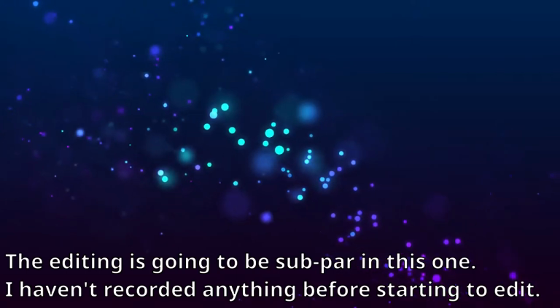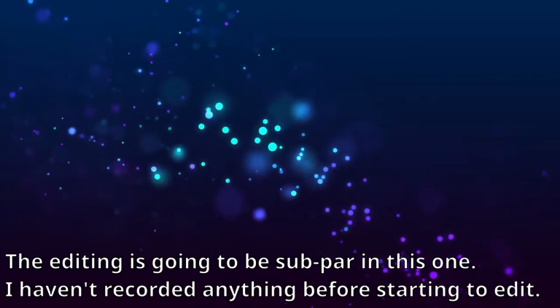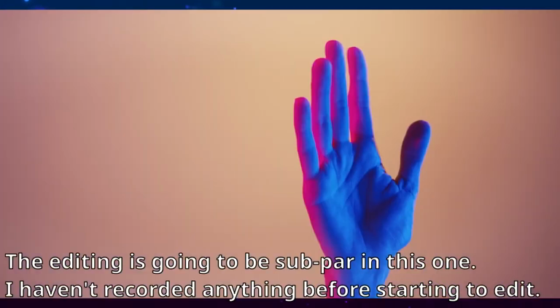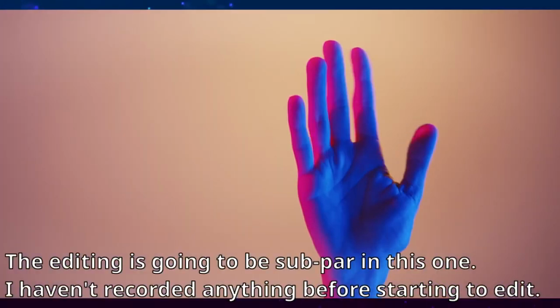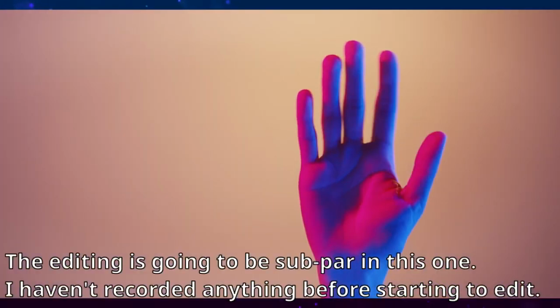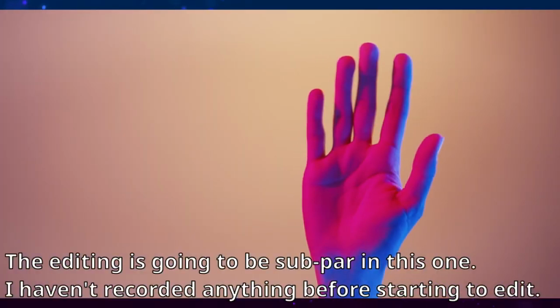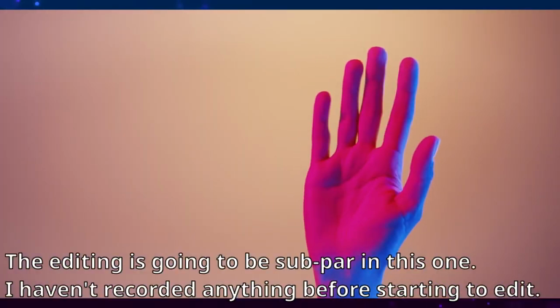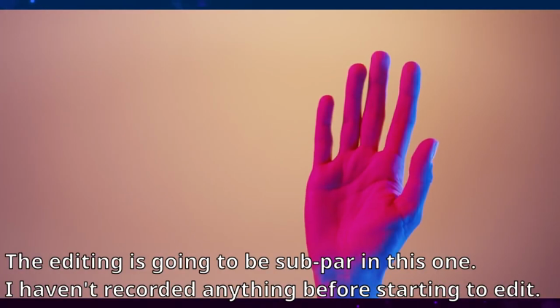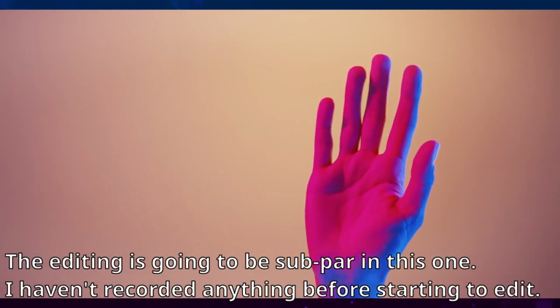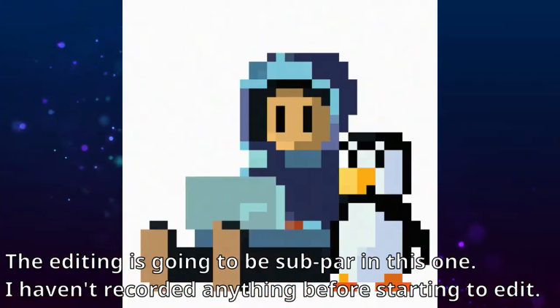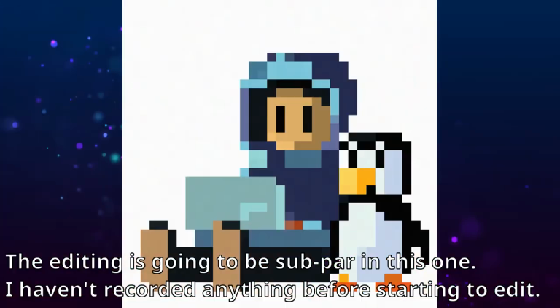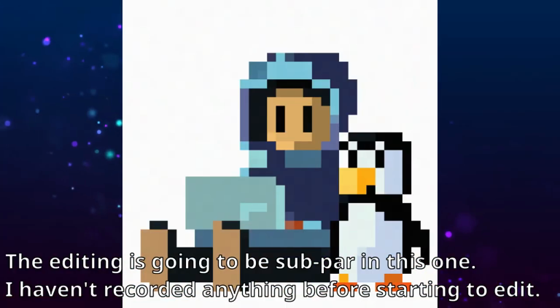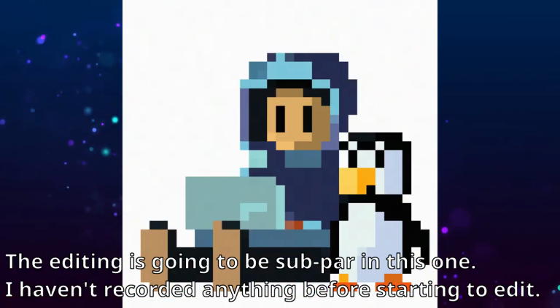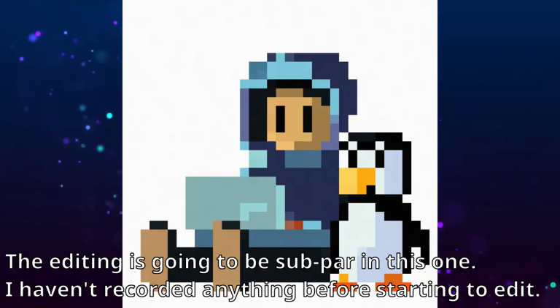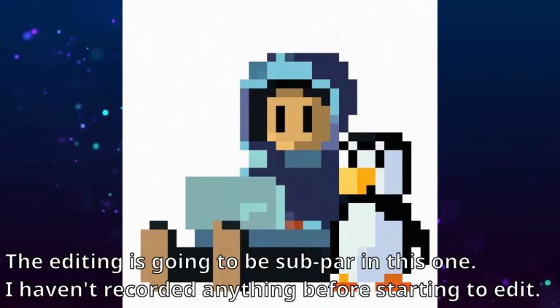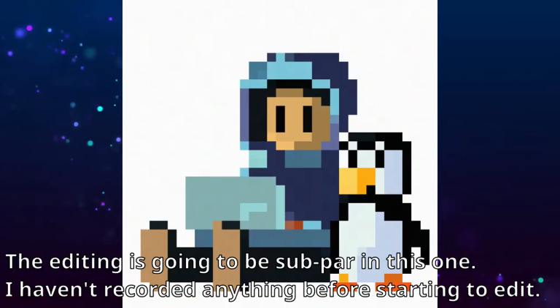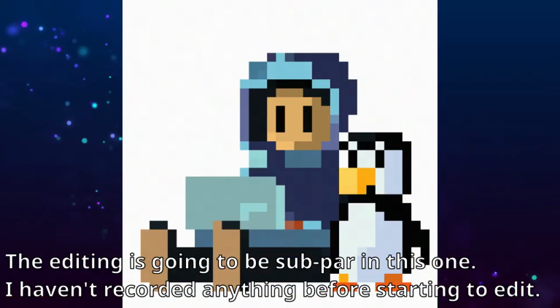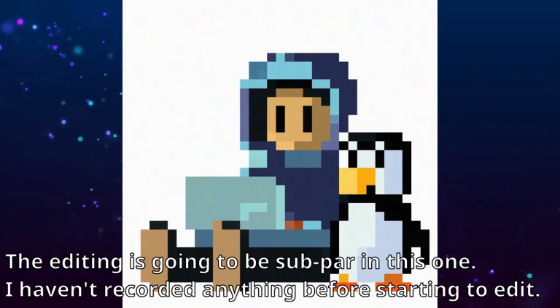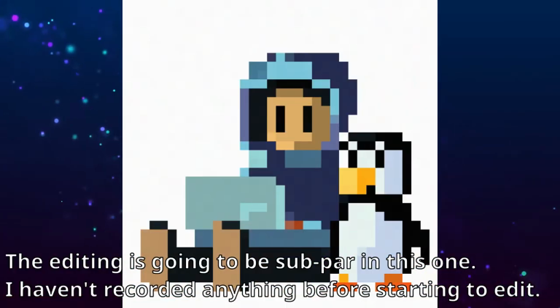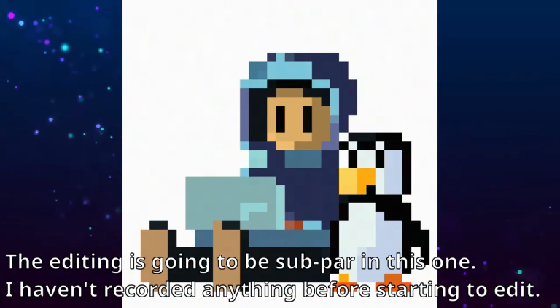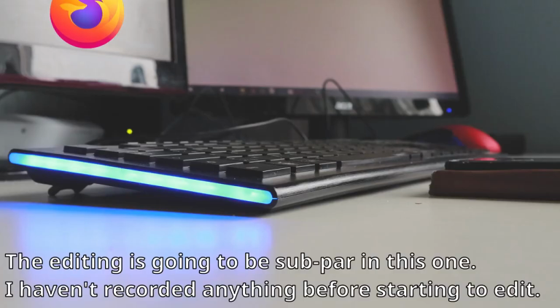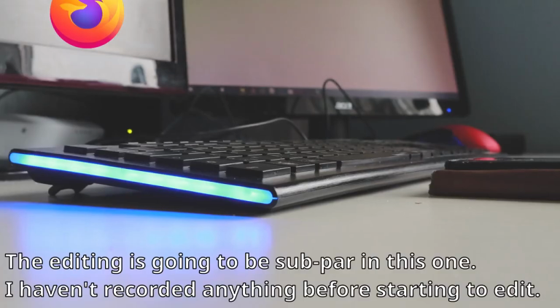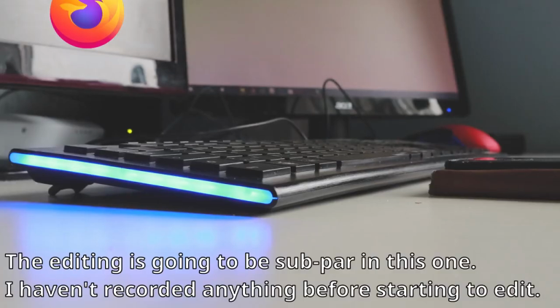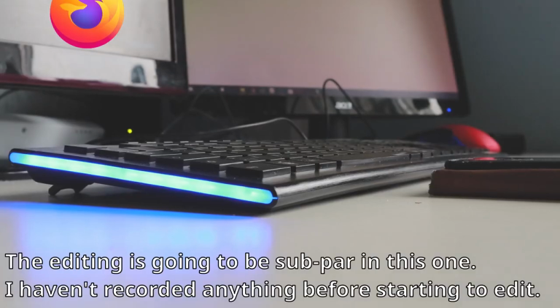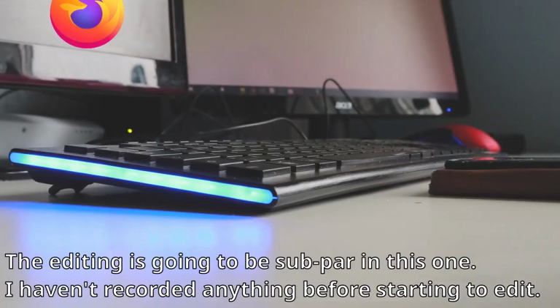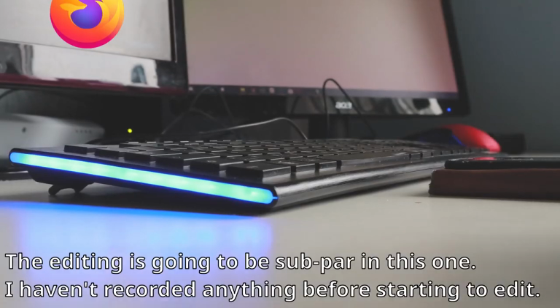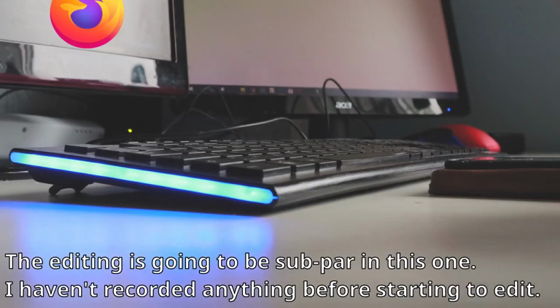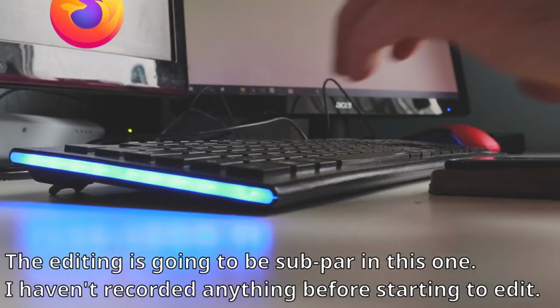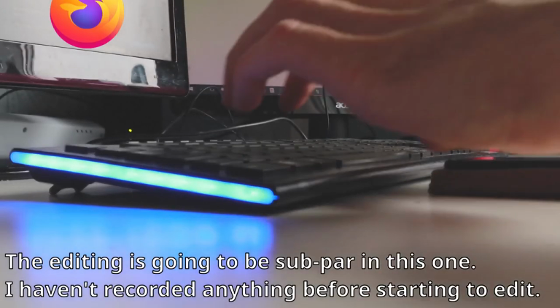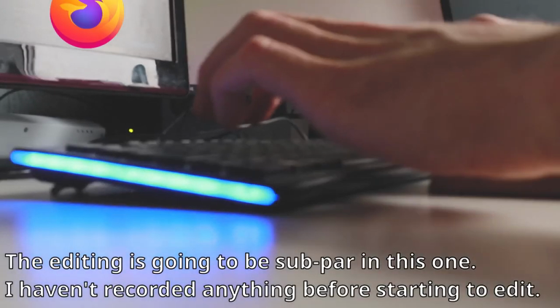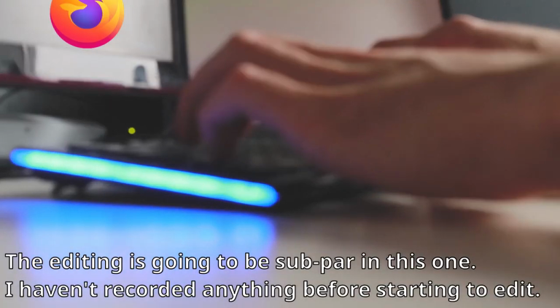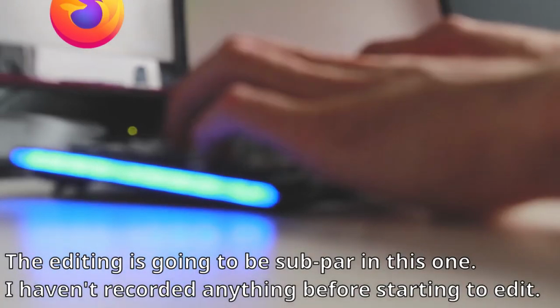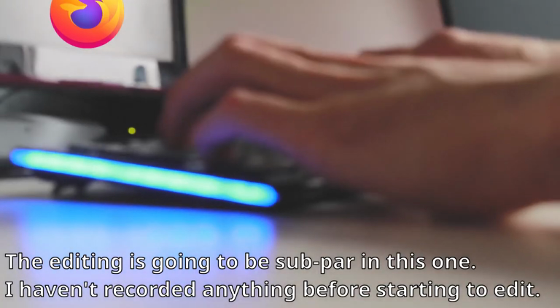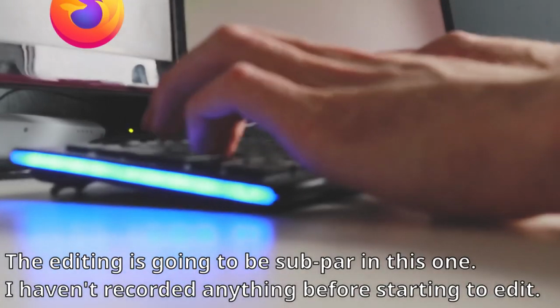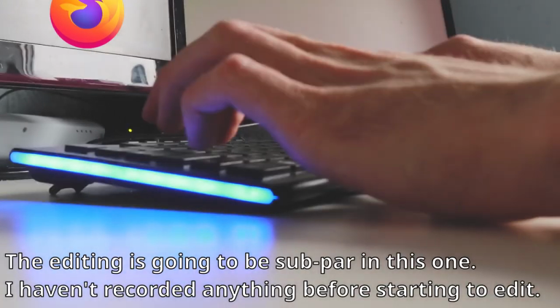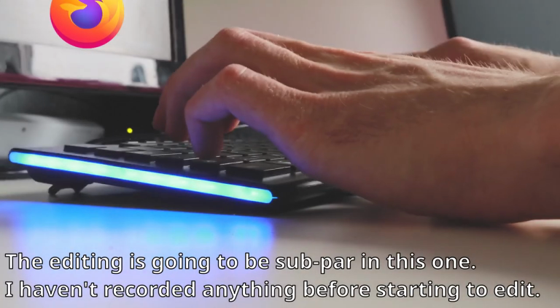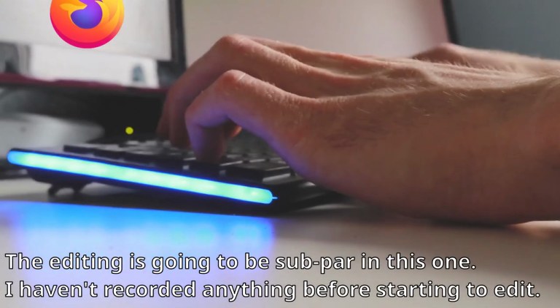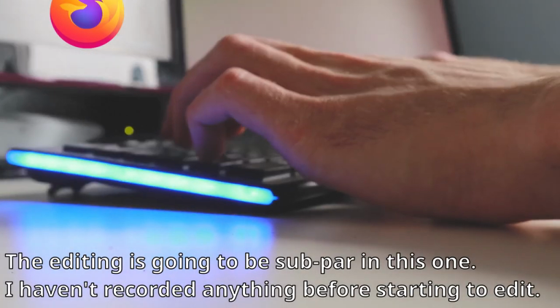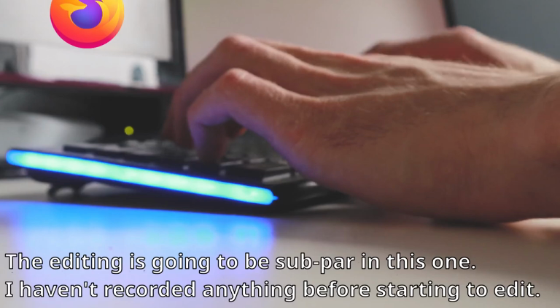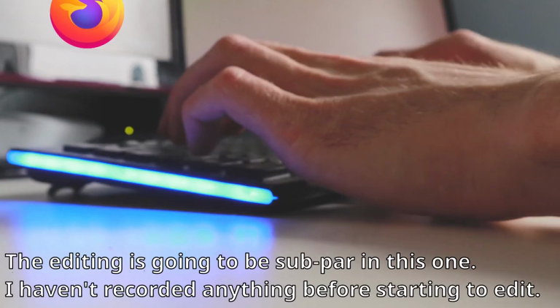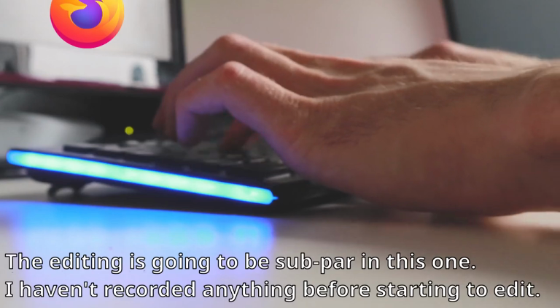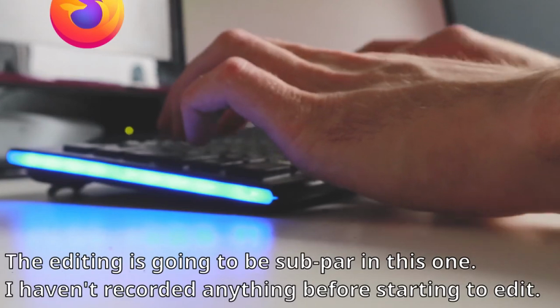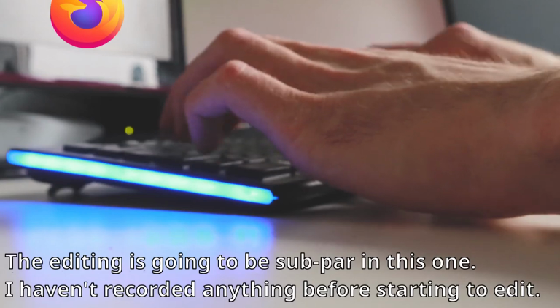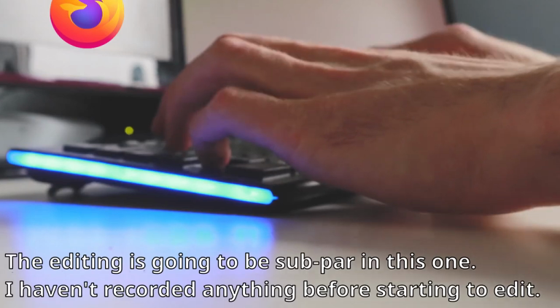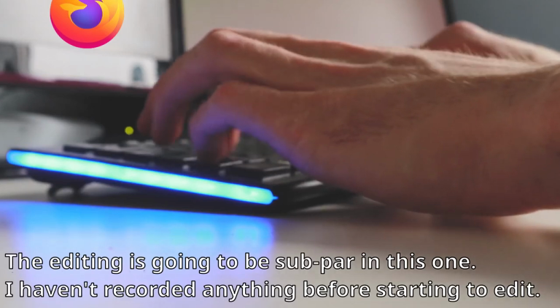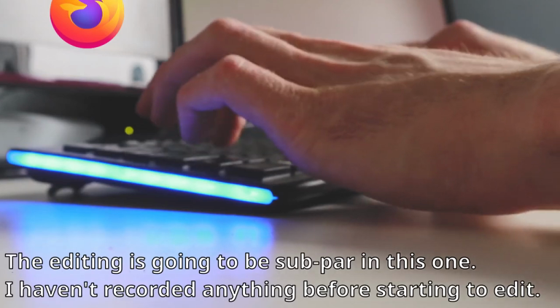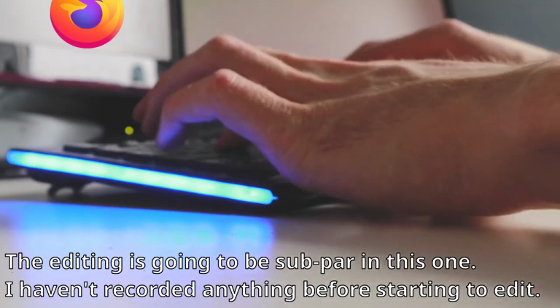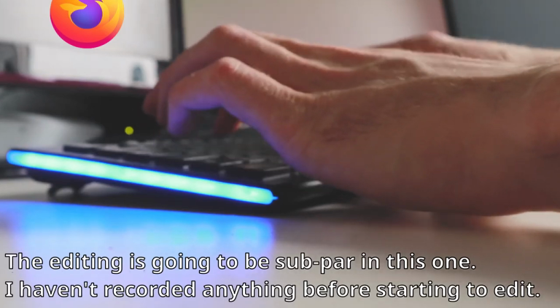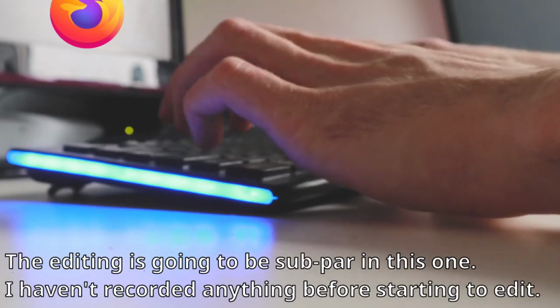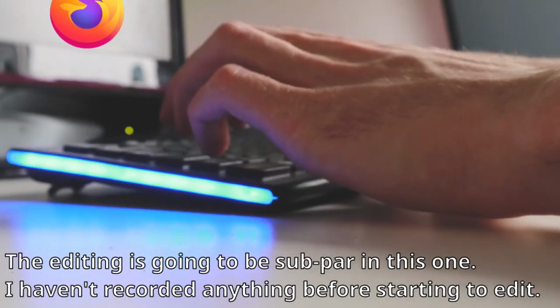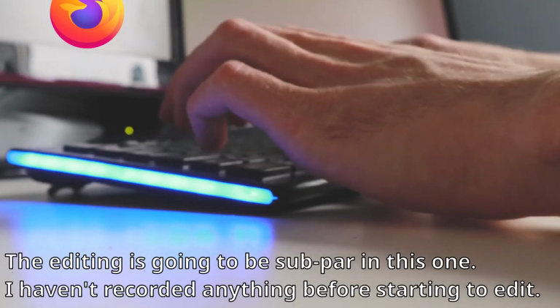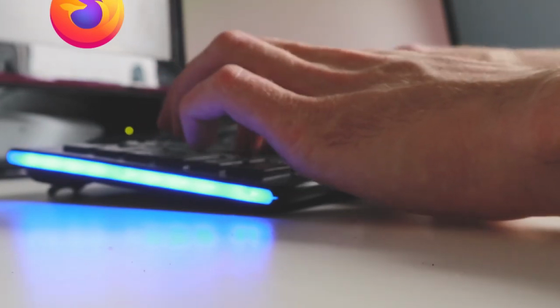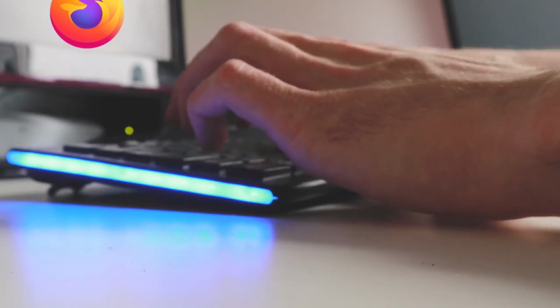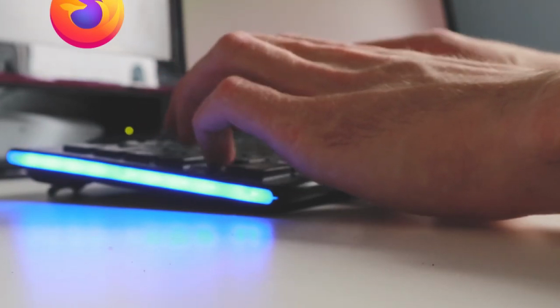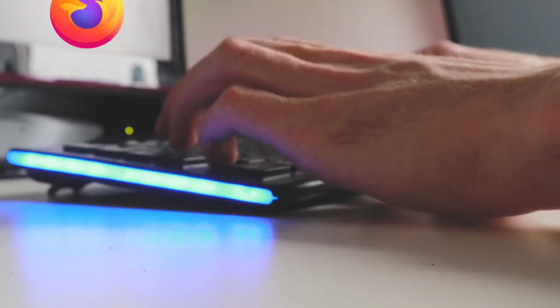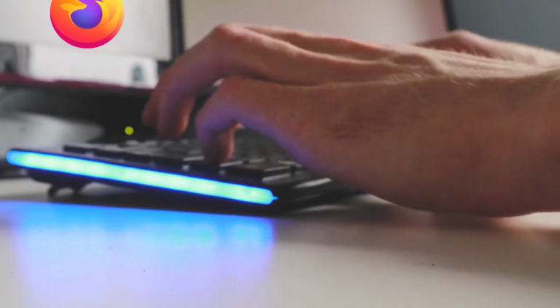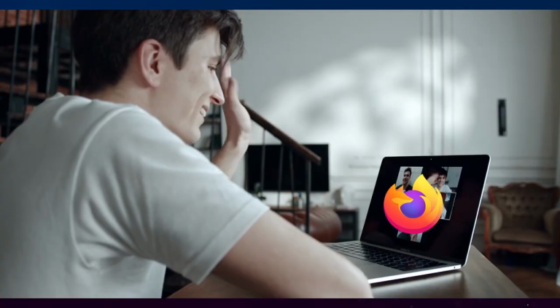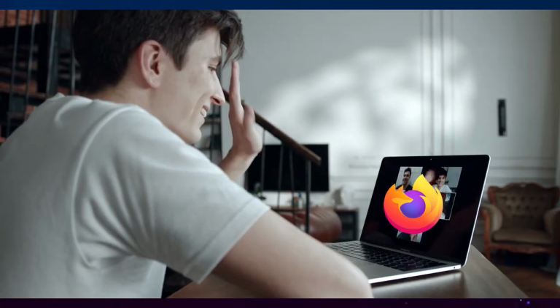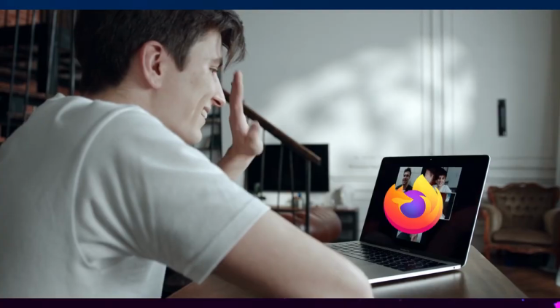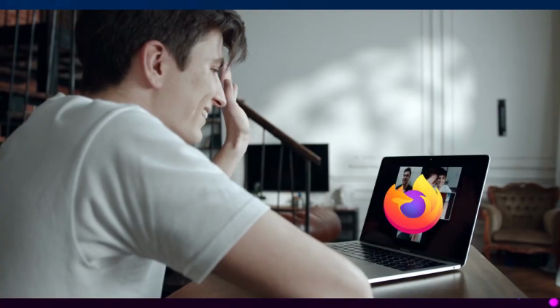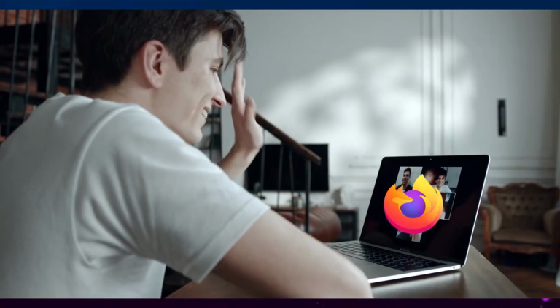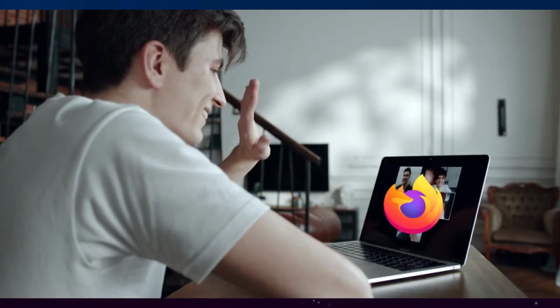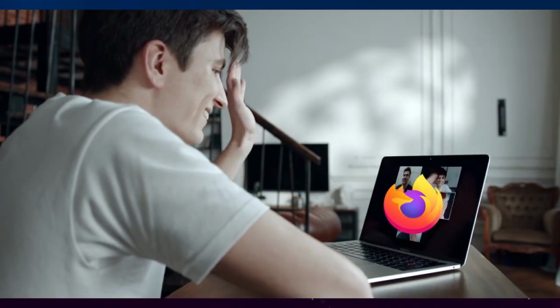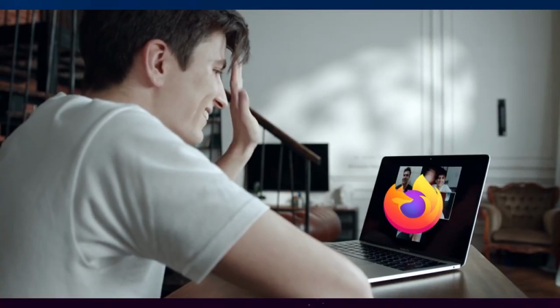Hi, this is IK. I have been using the Firefox web browser for more than 5 years and I am thoroughly enjoying the experience.